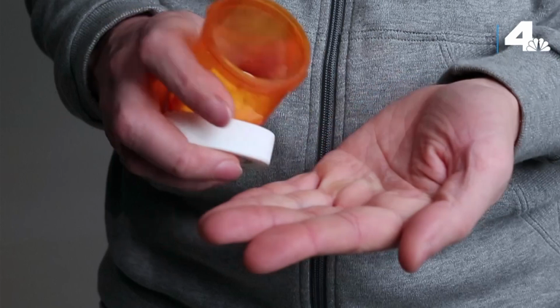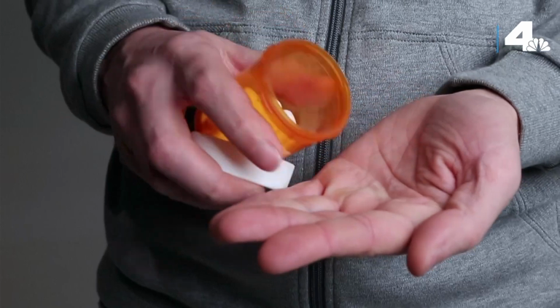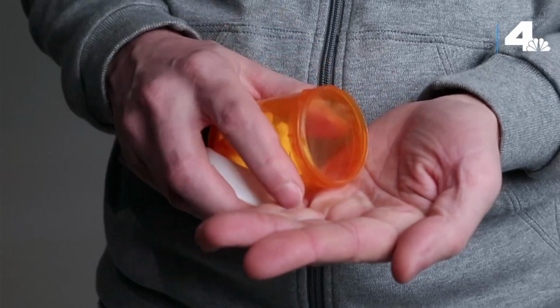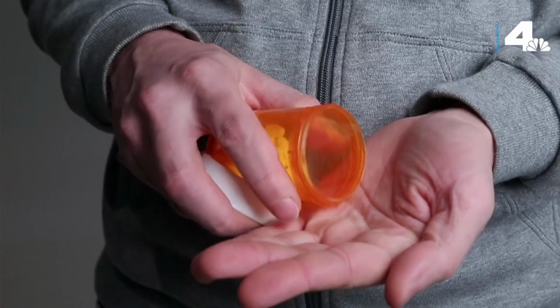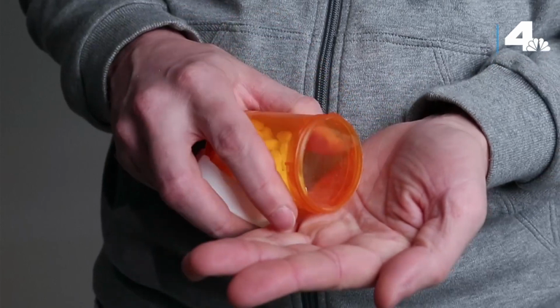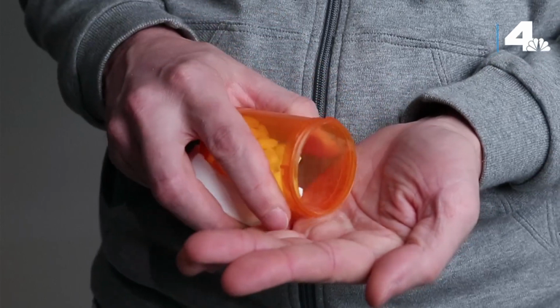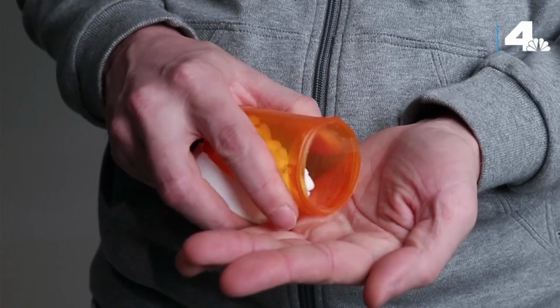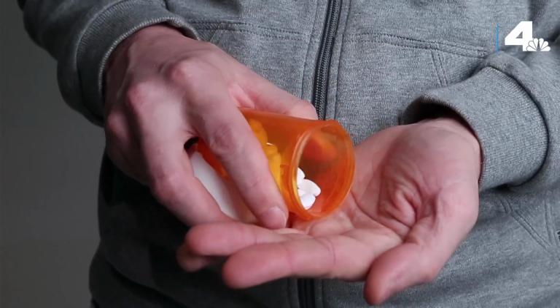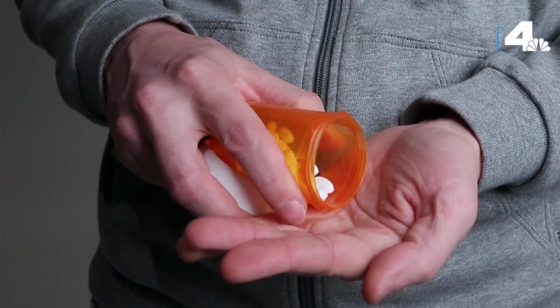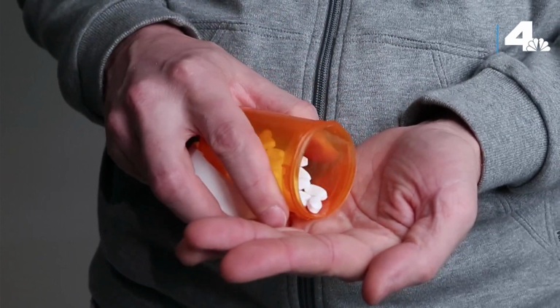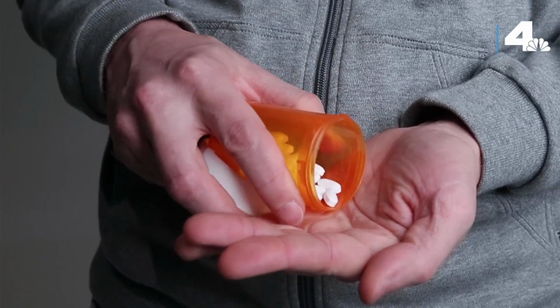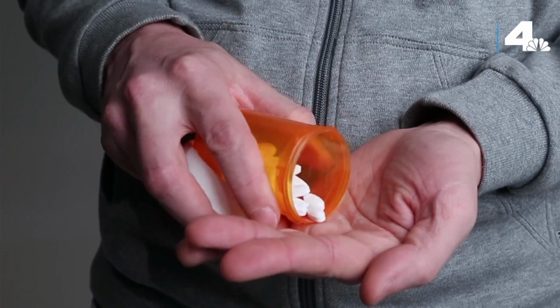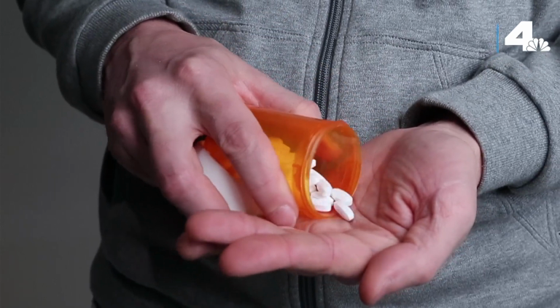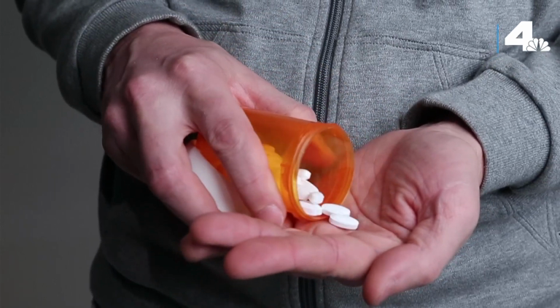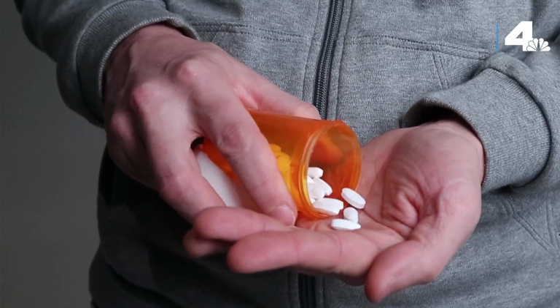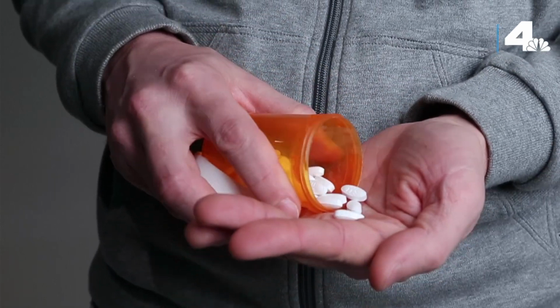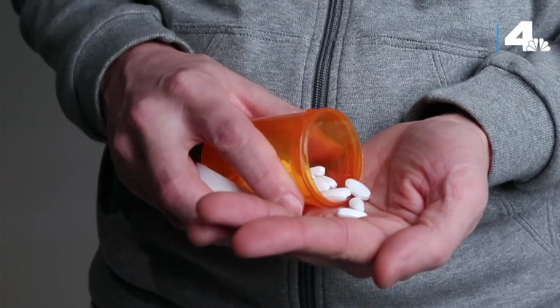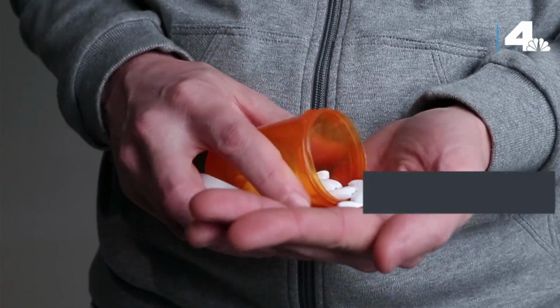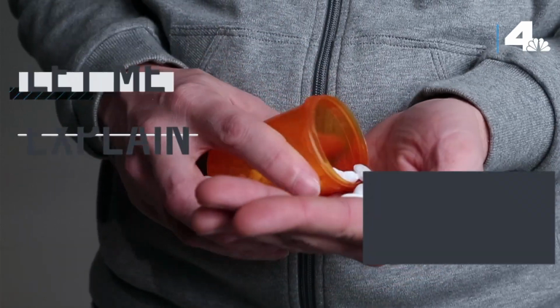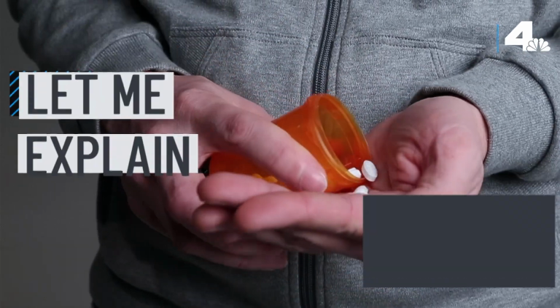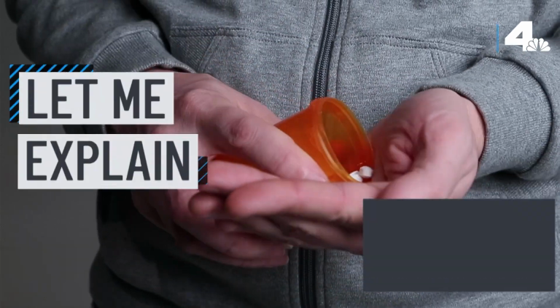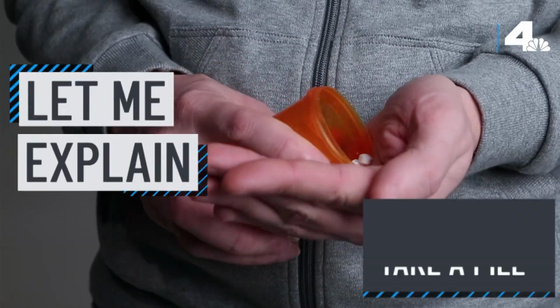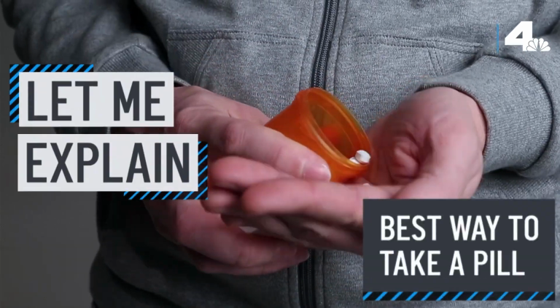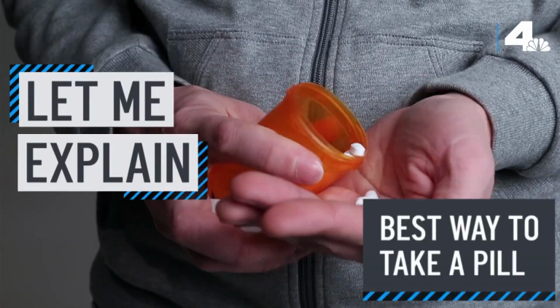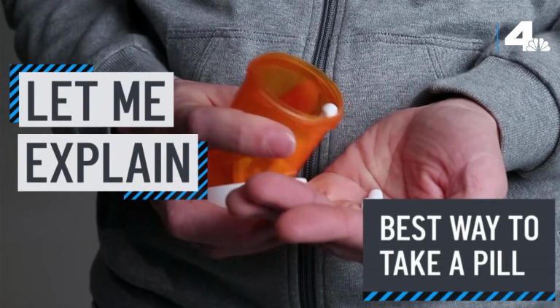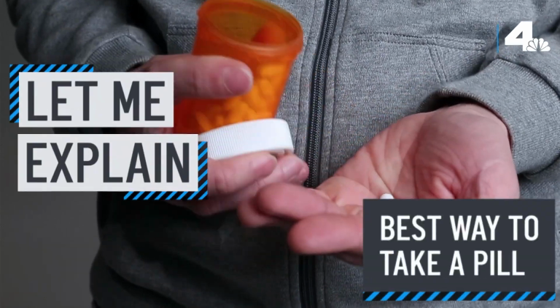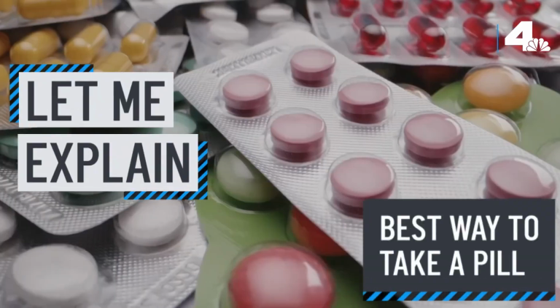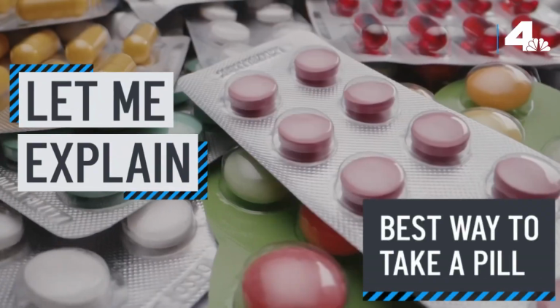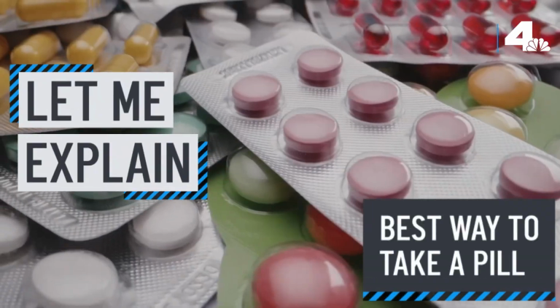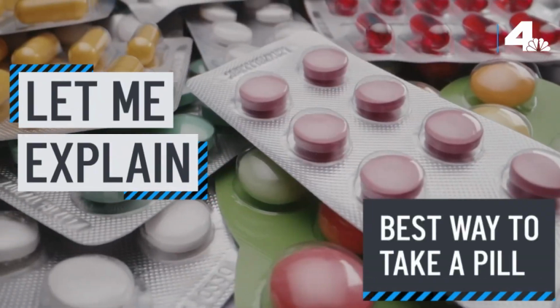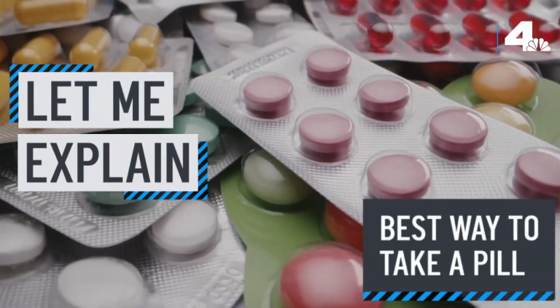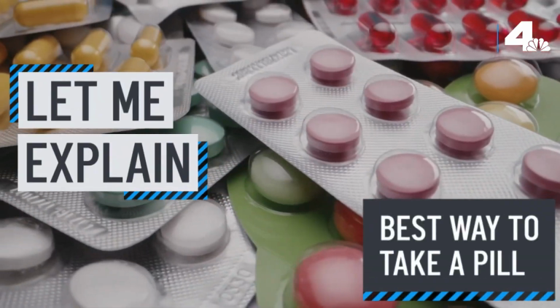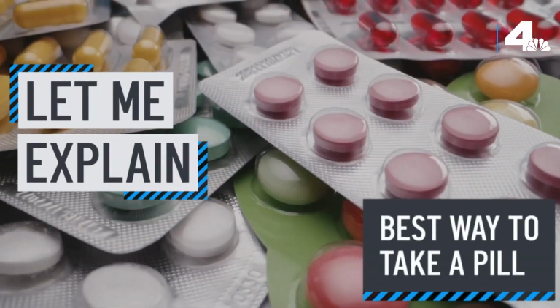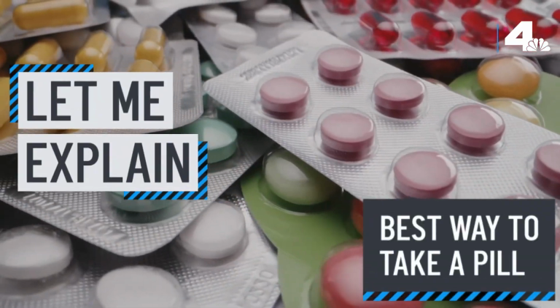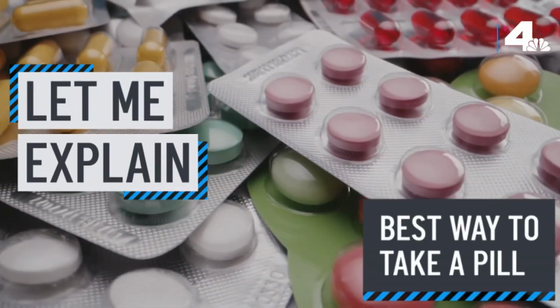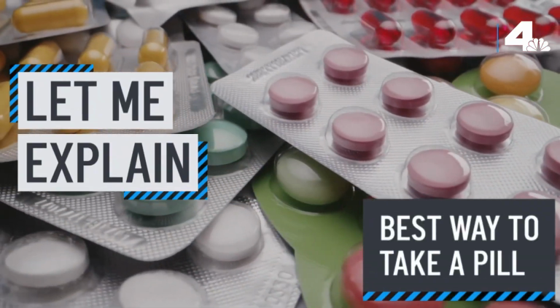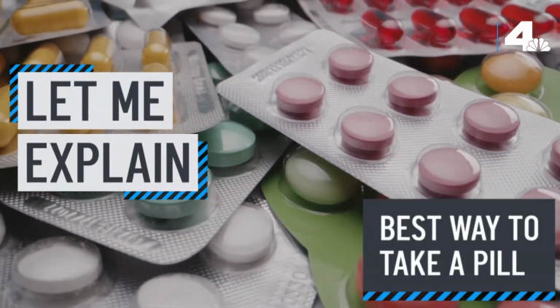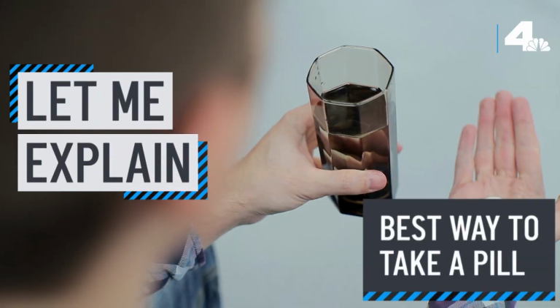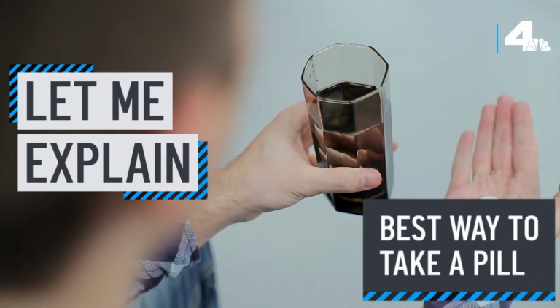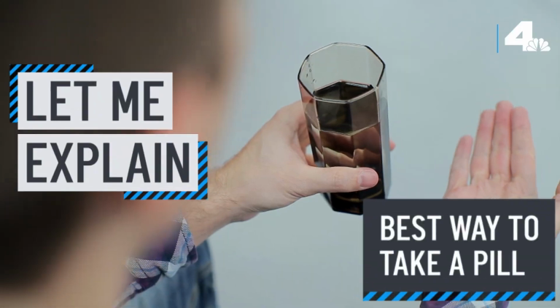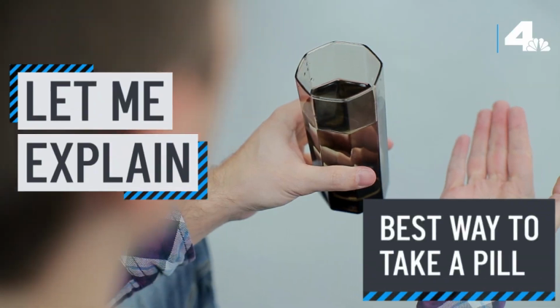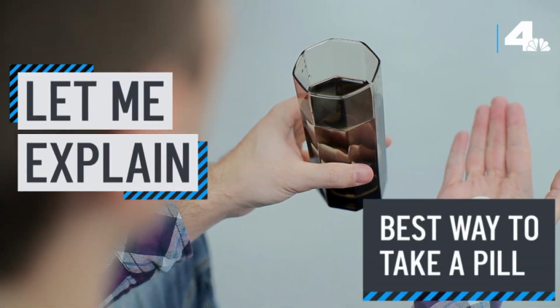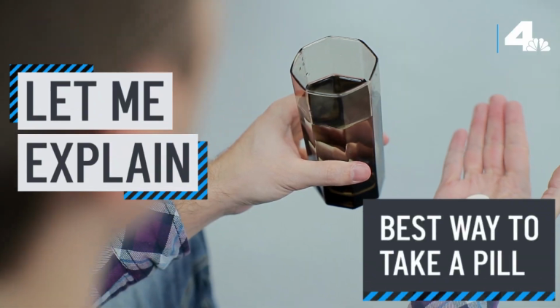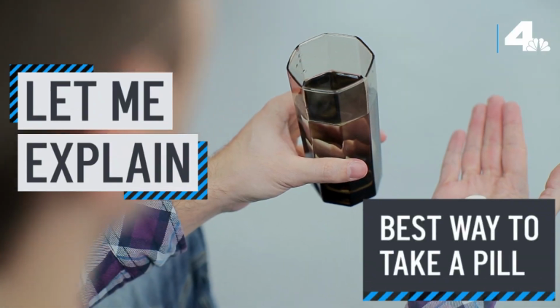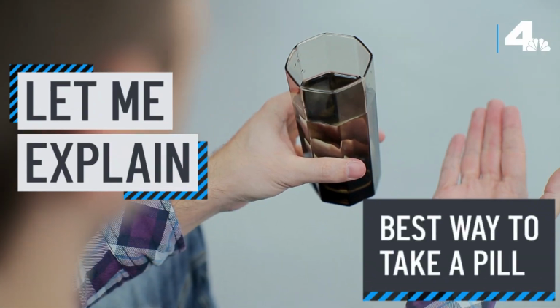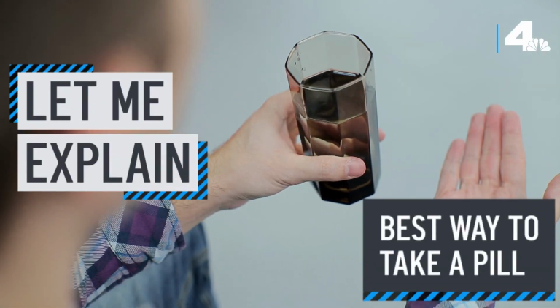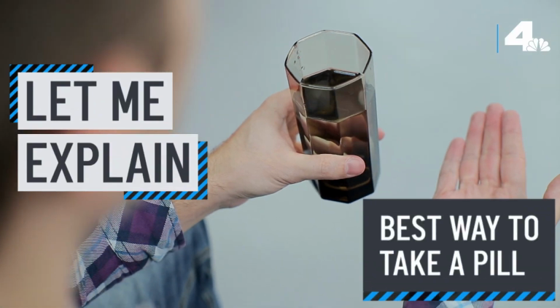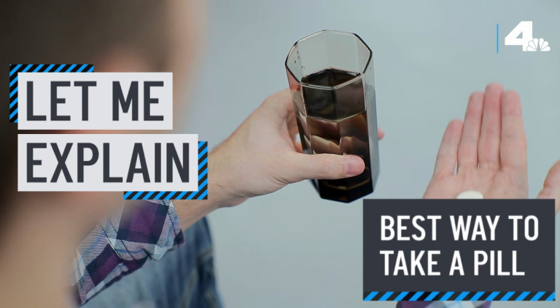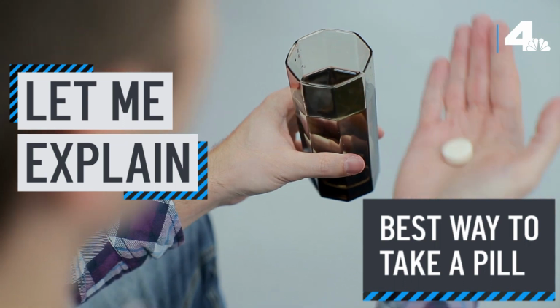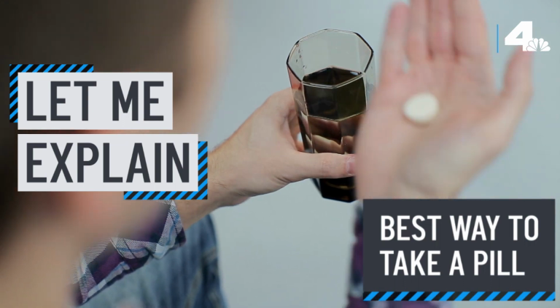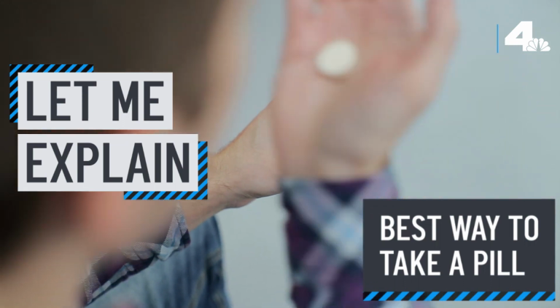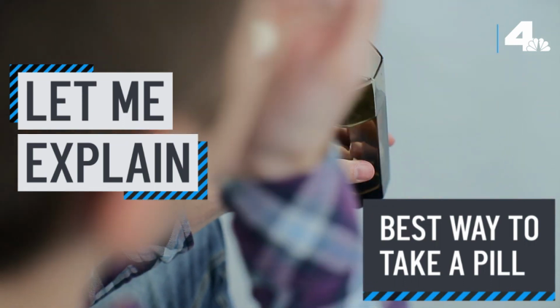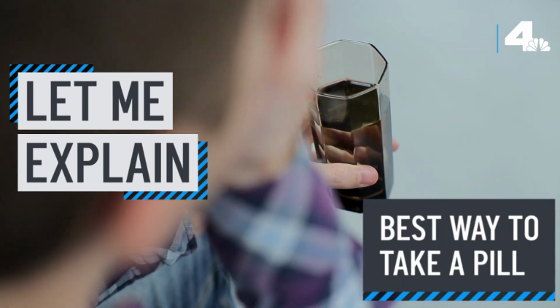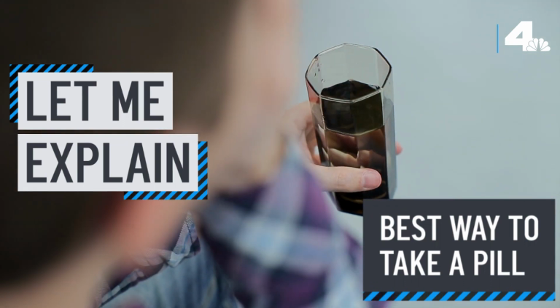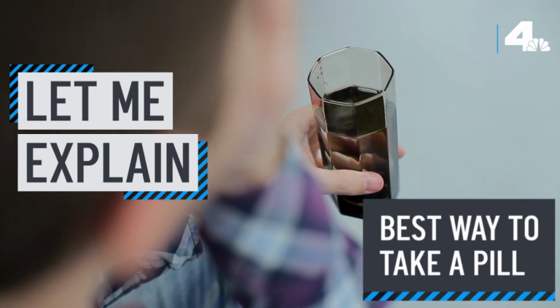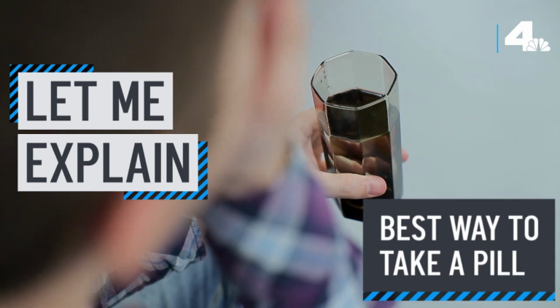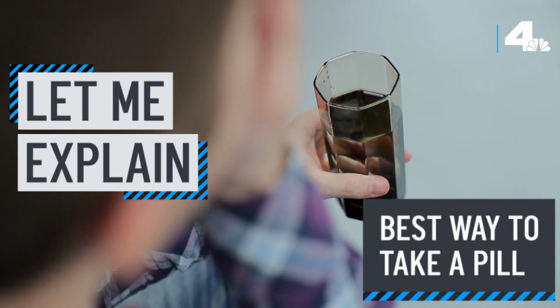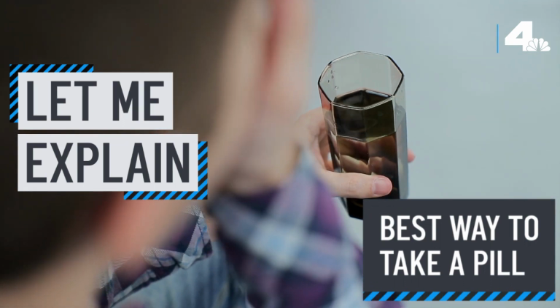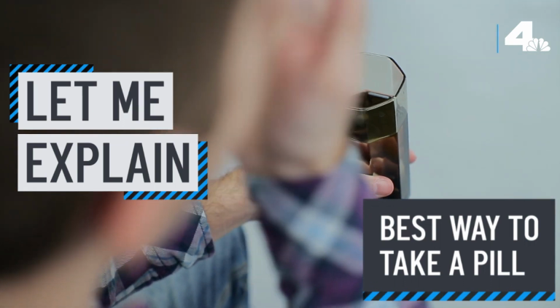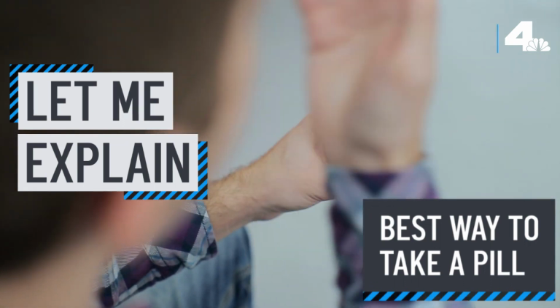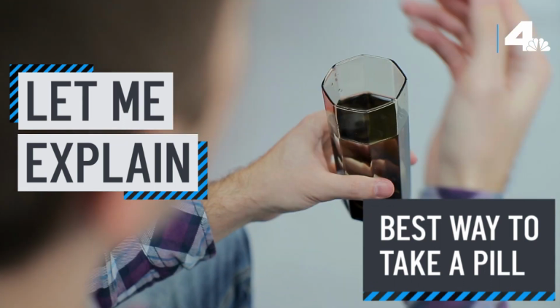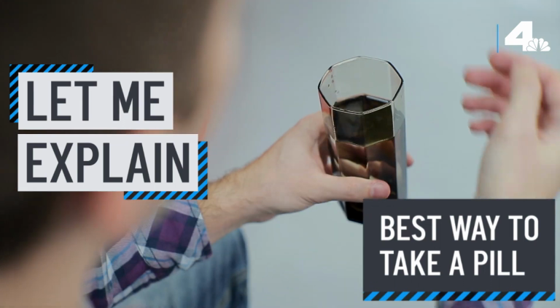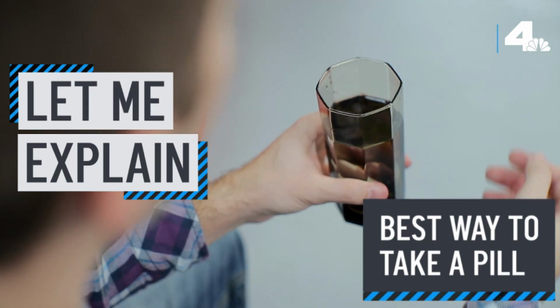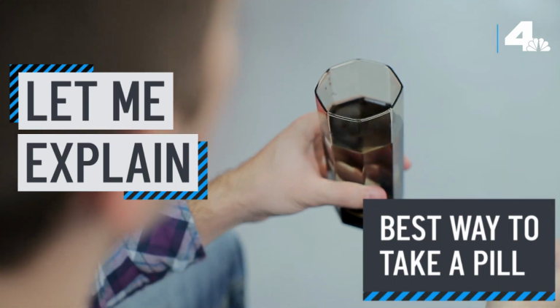The next time you need to take some medicine, the position you're in when you swallow the pills could actually make a difference in how fast they work.